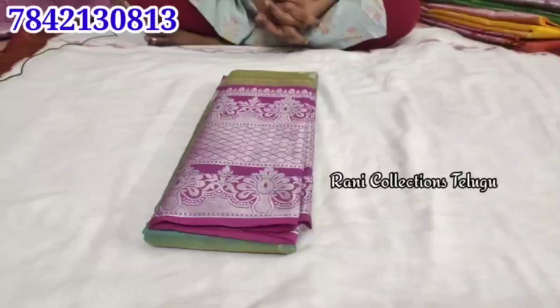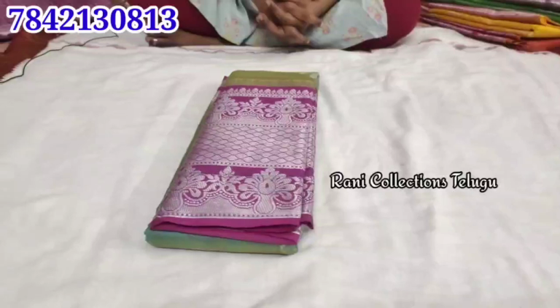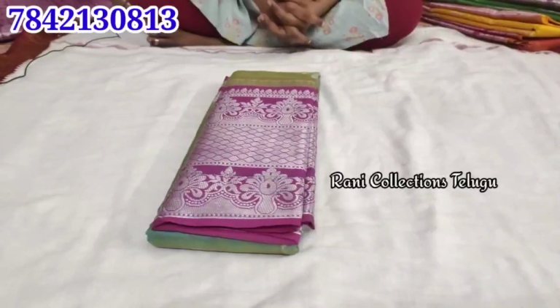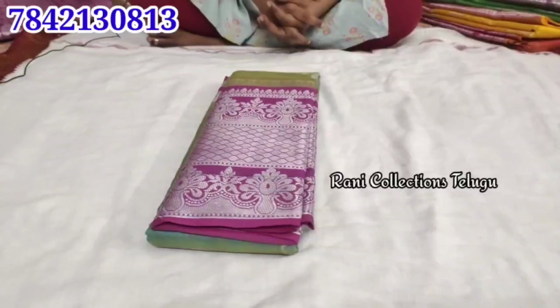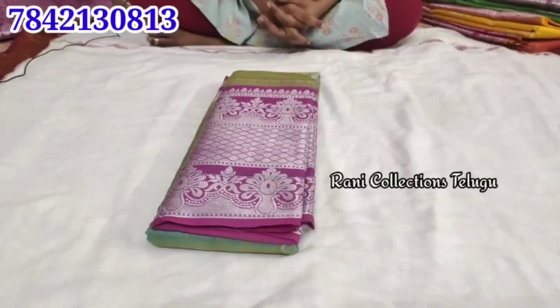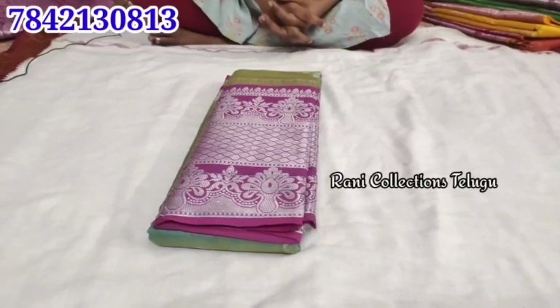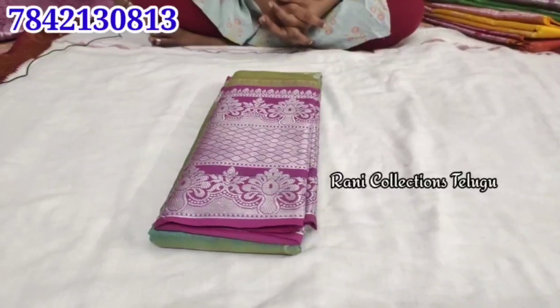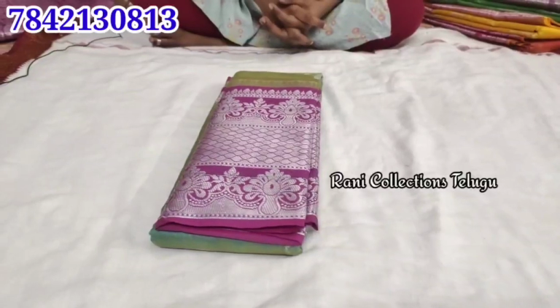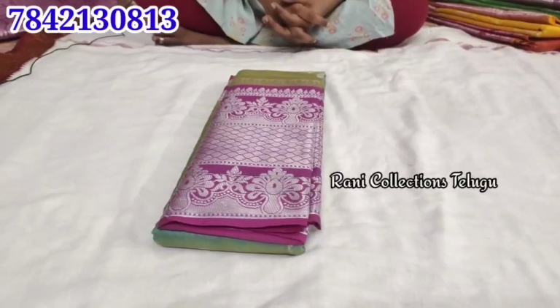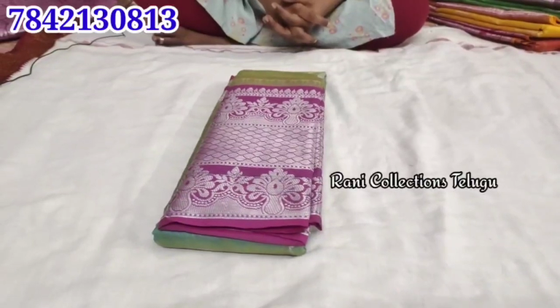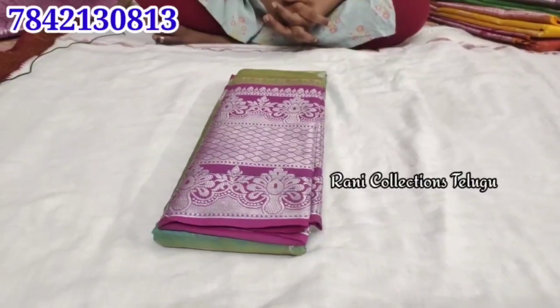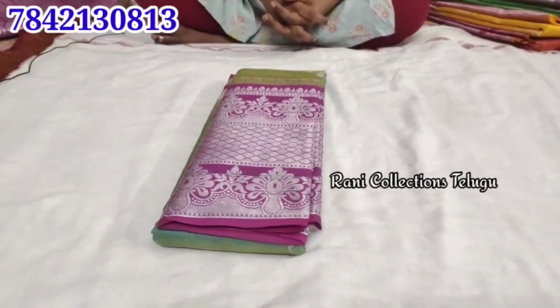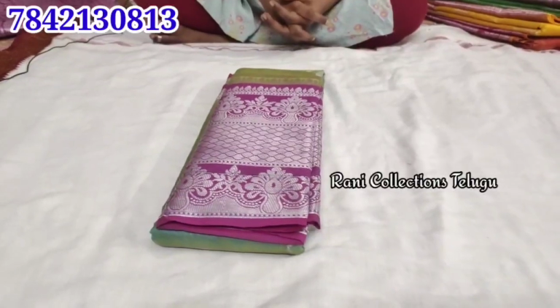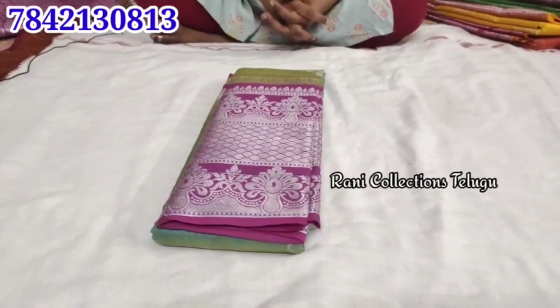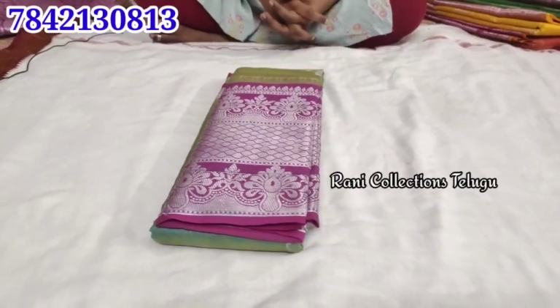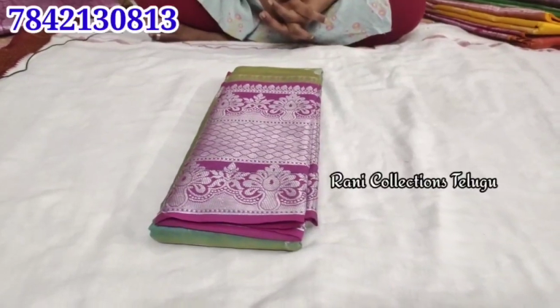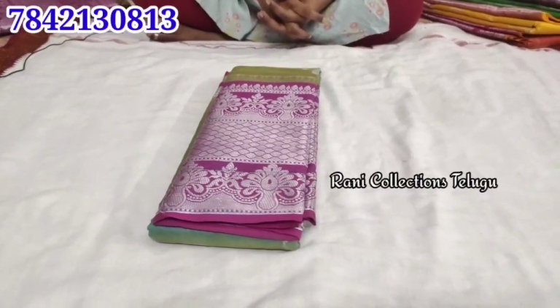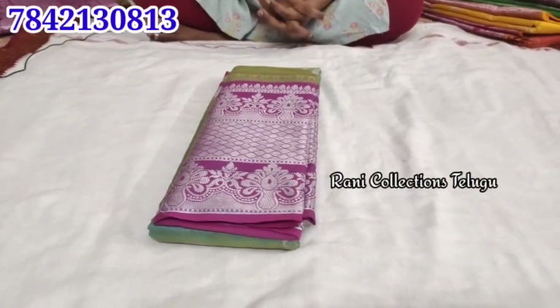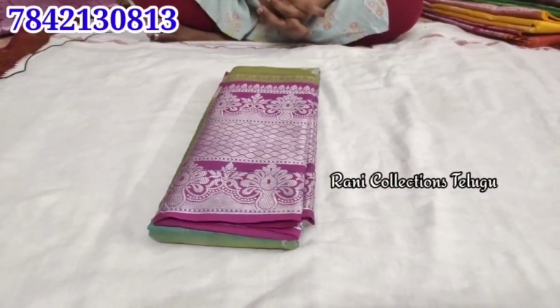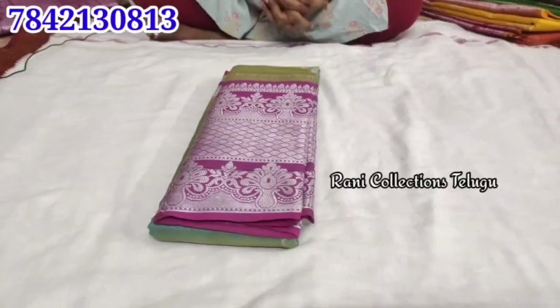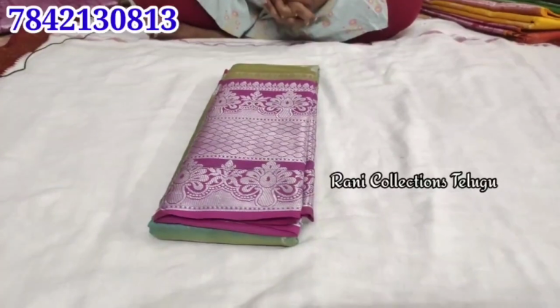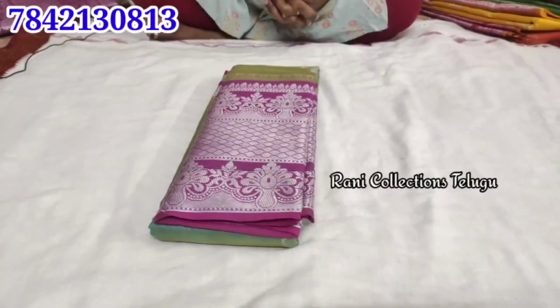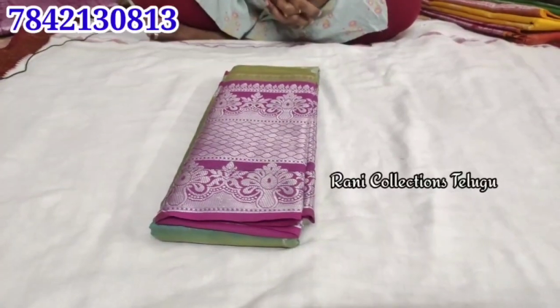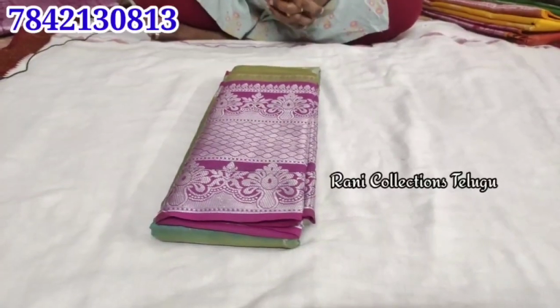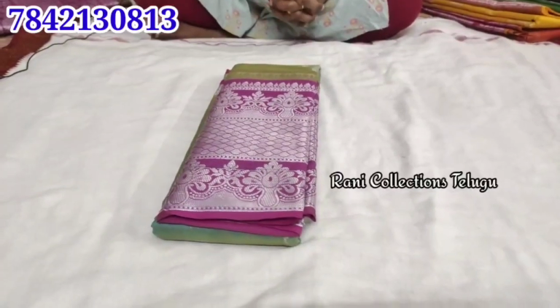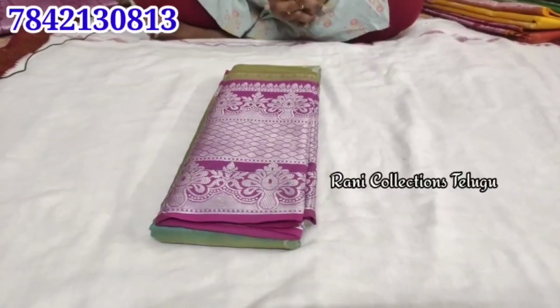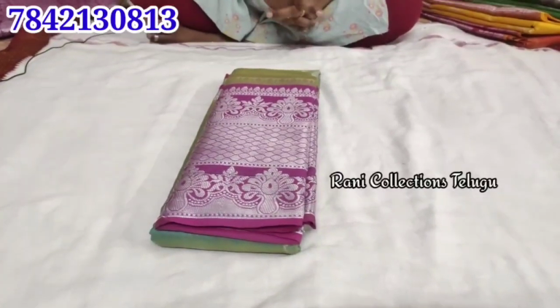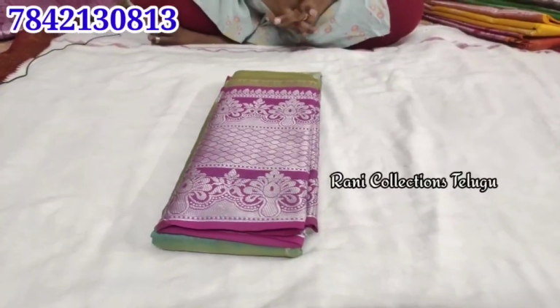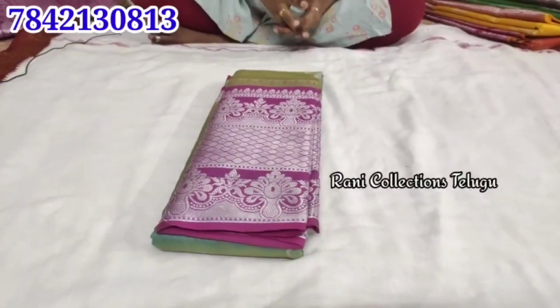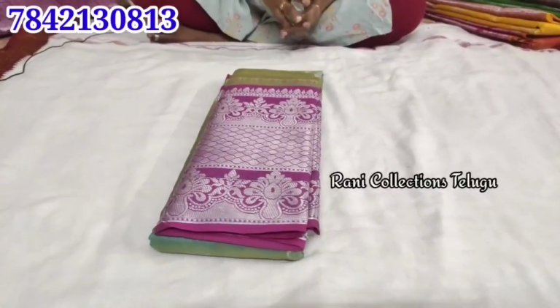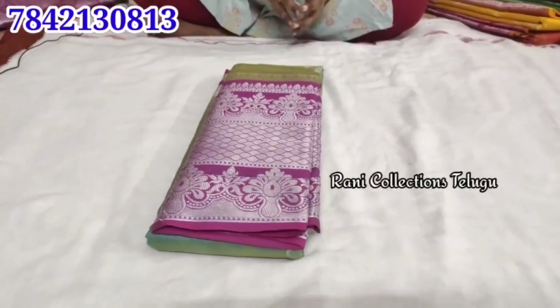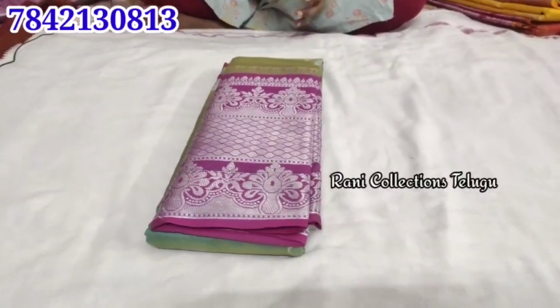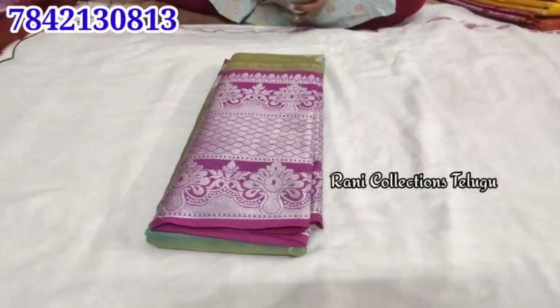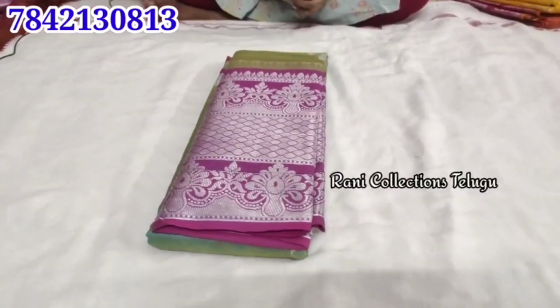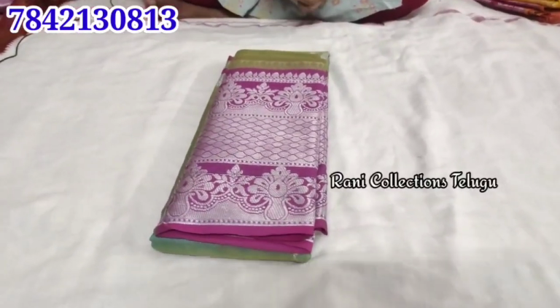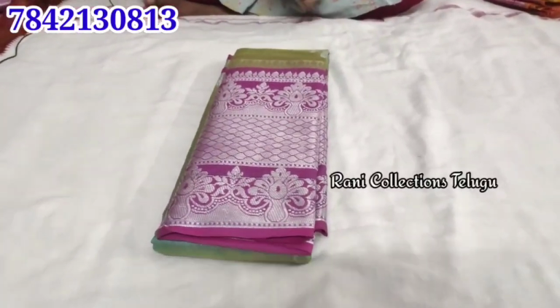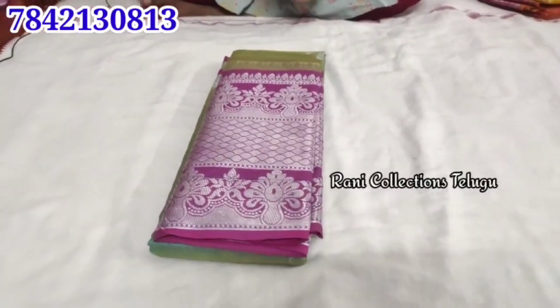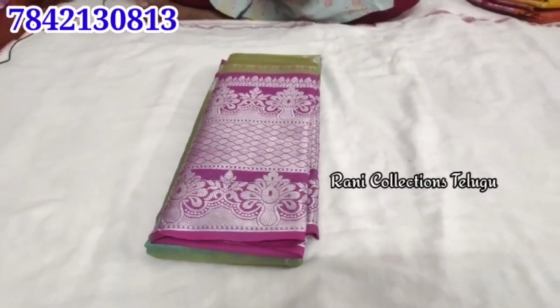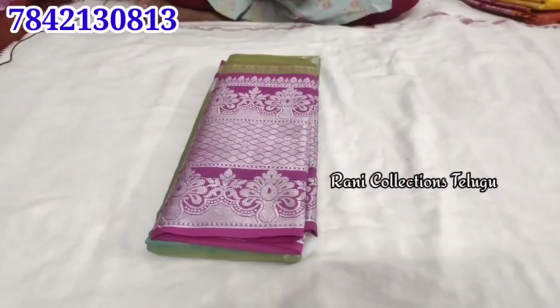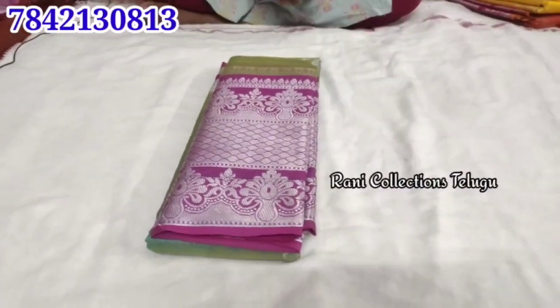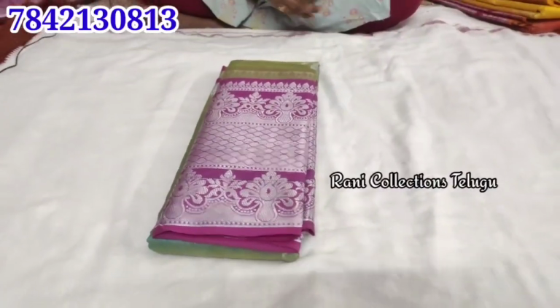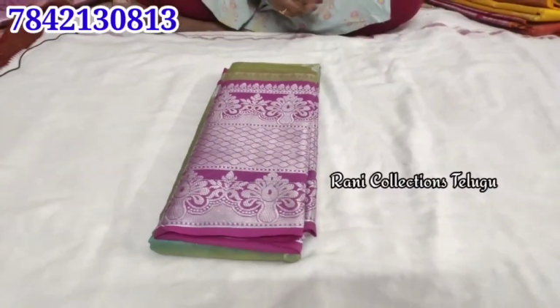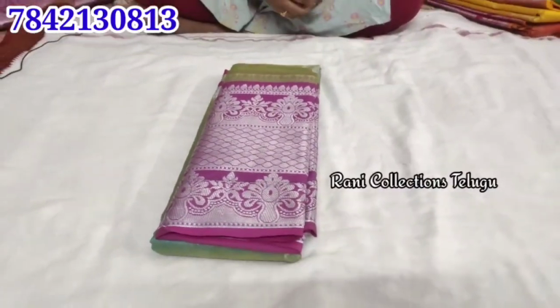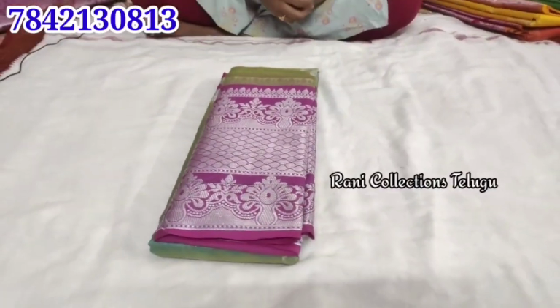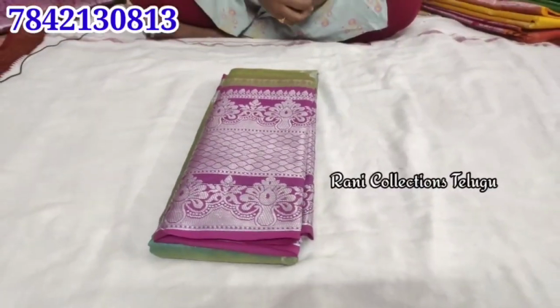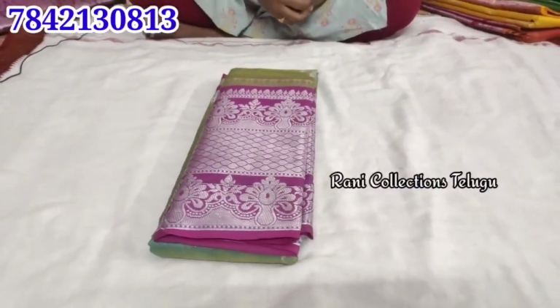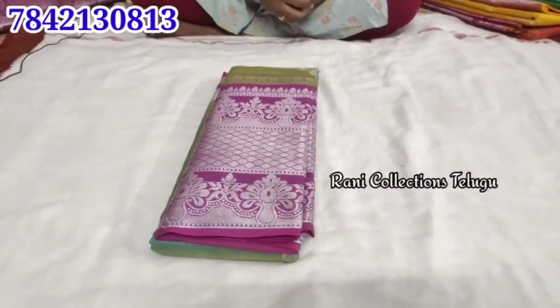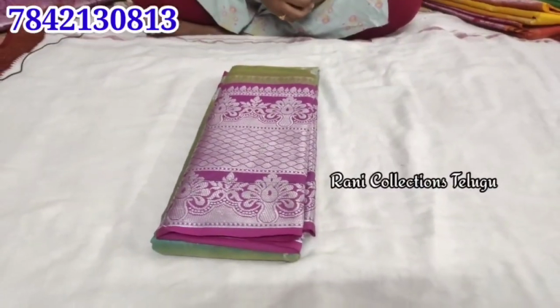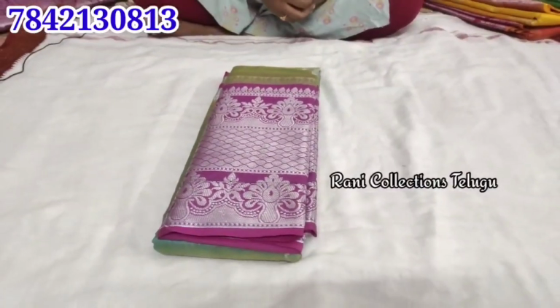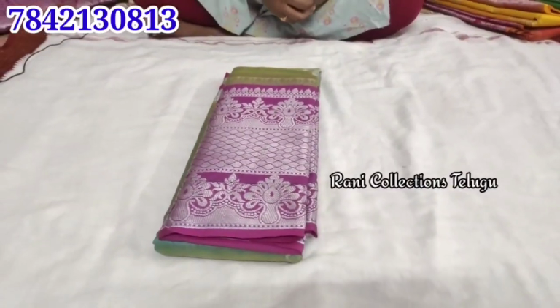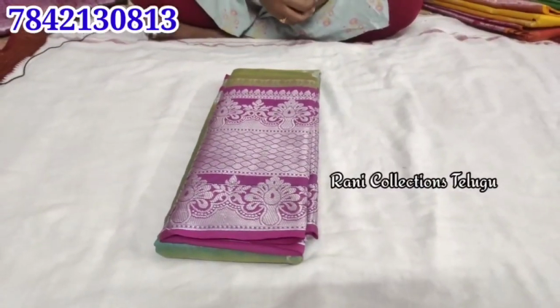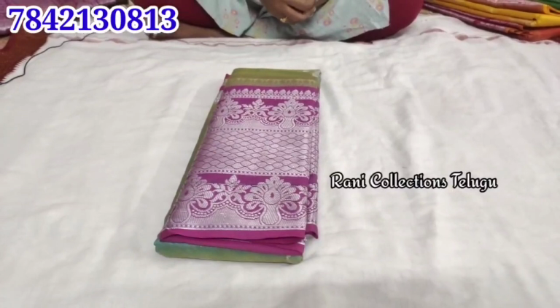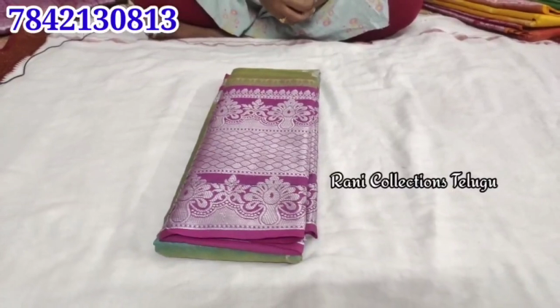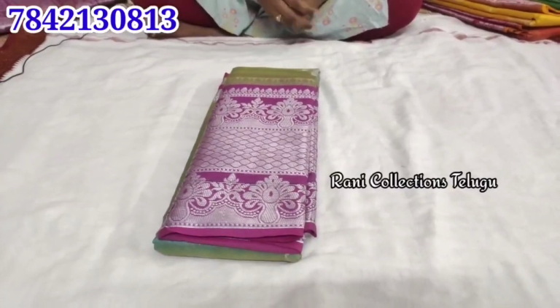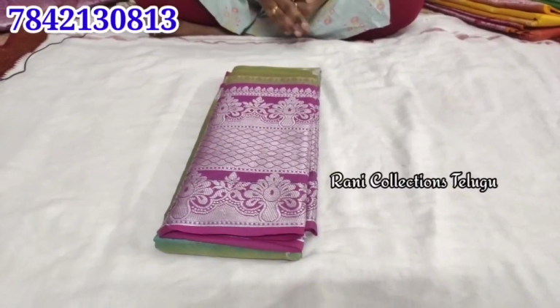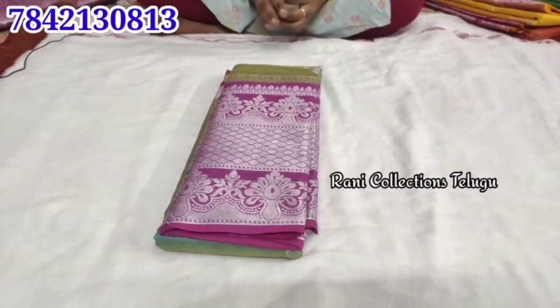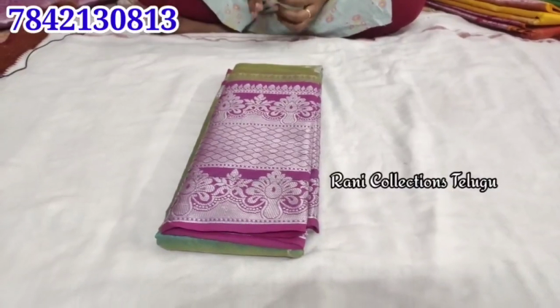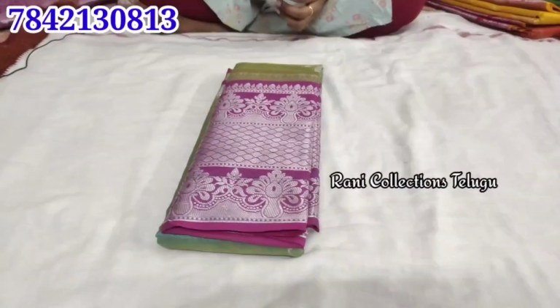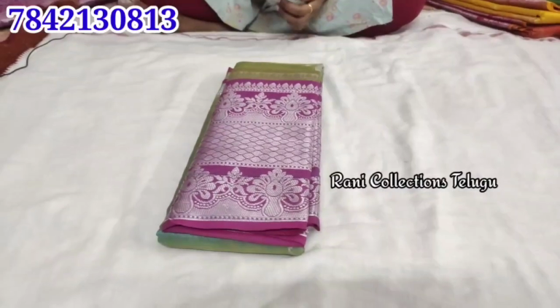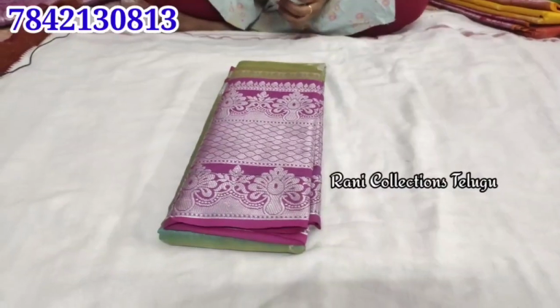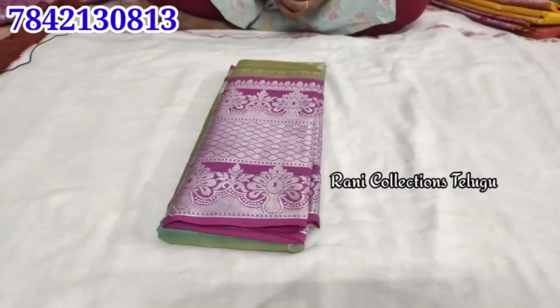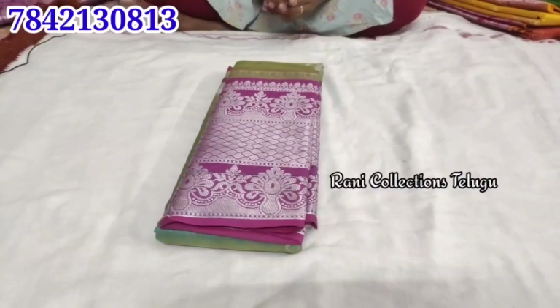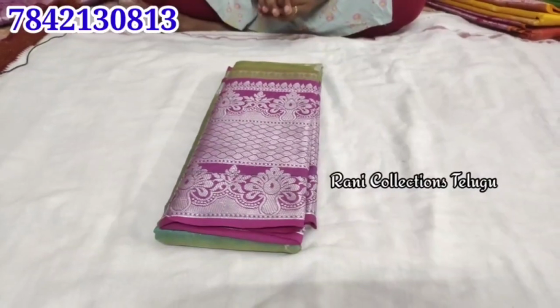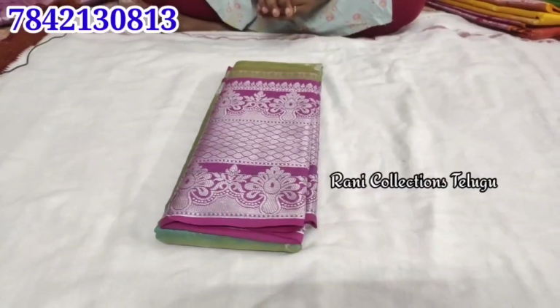Hello and welcome to Rani Collections. Today we are going to show organza booties. This is an organza fabric.